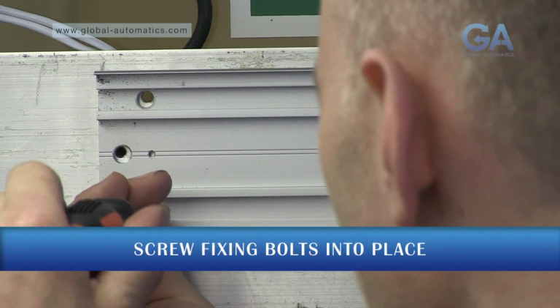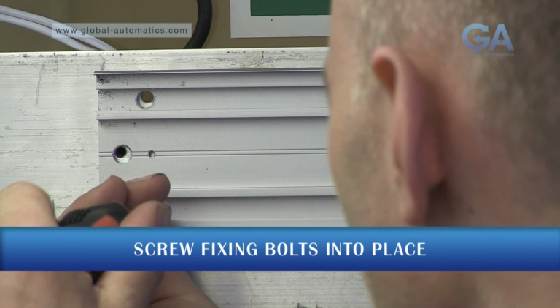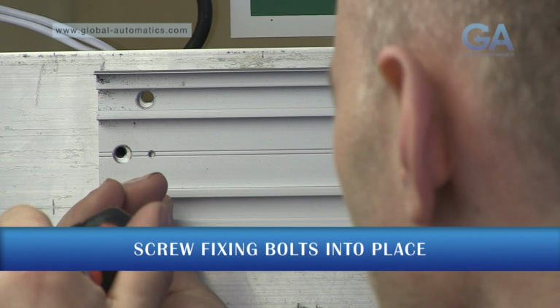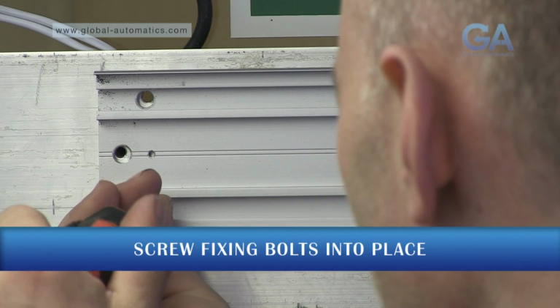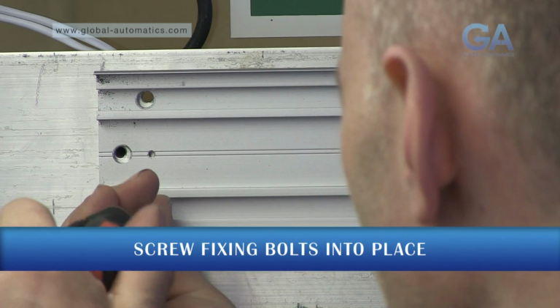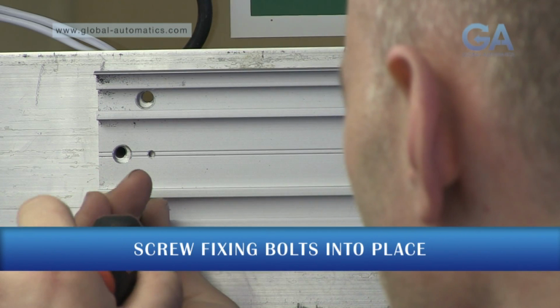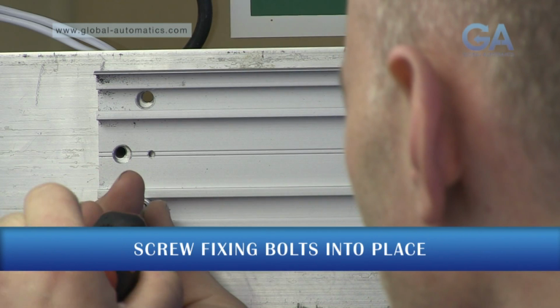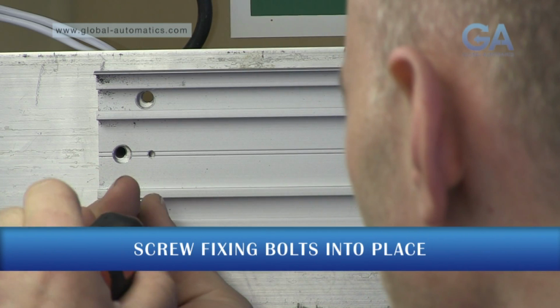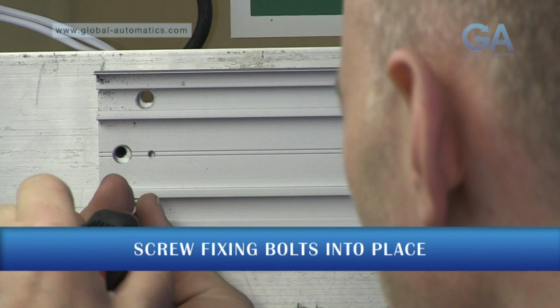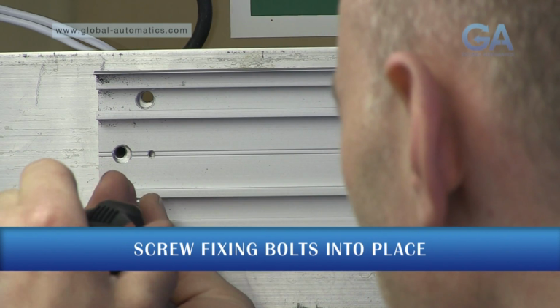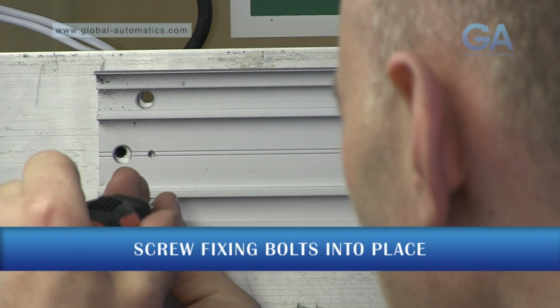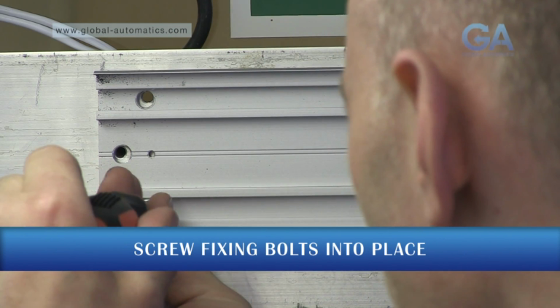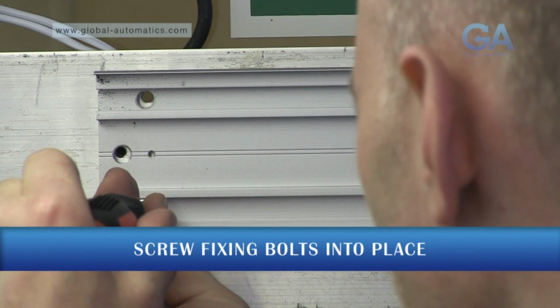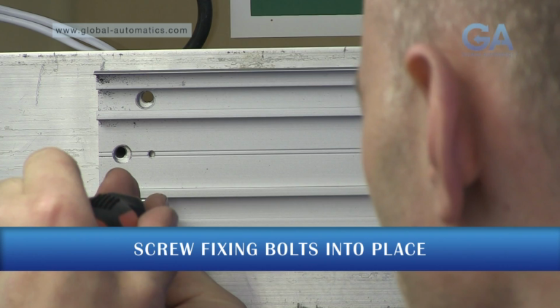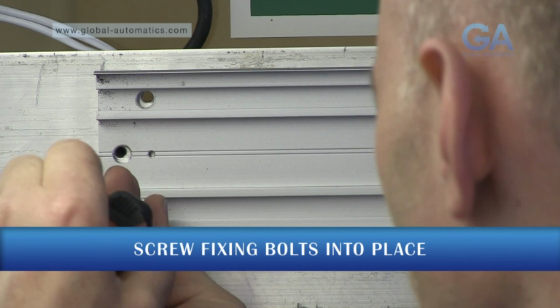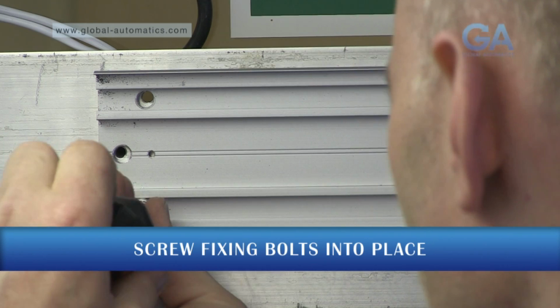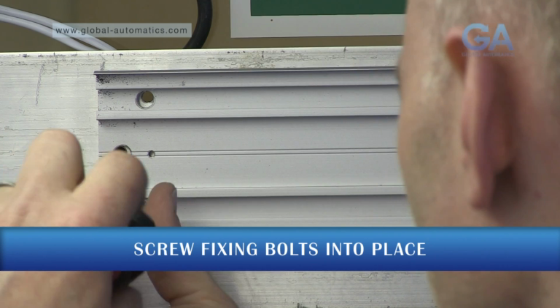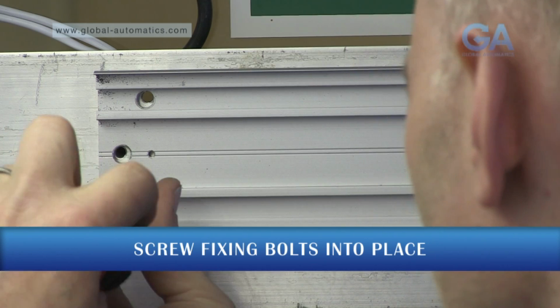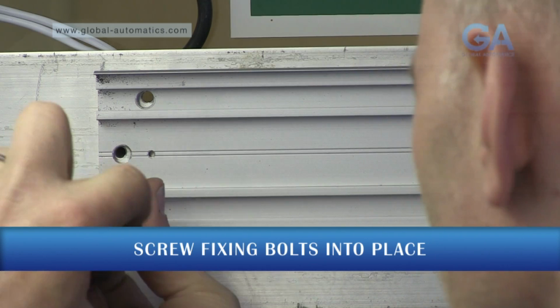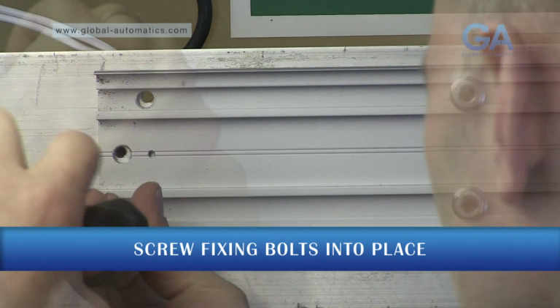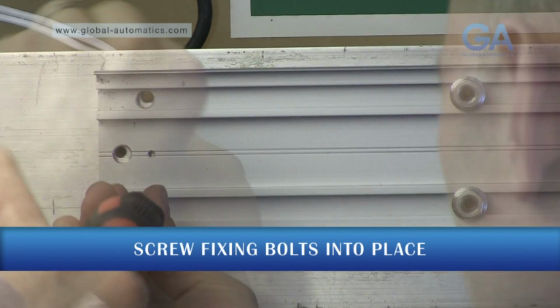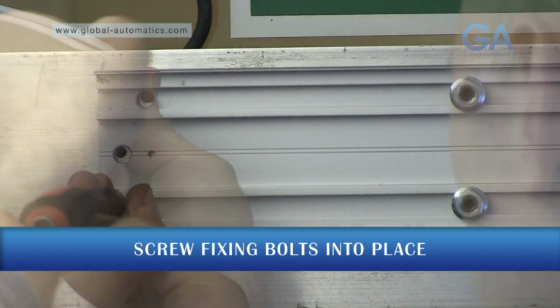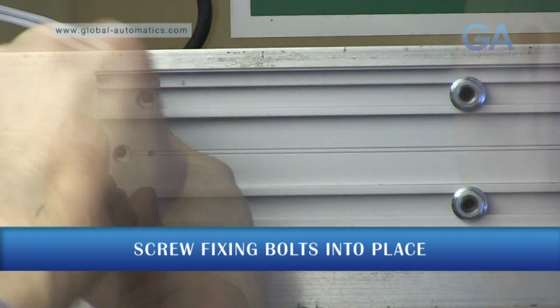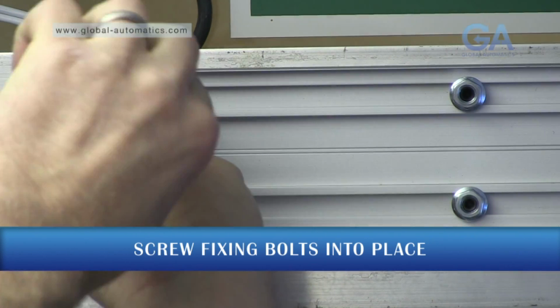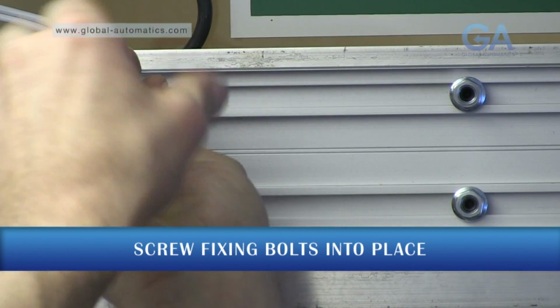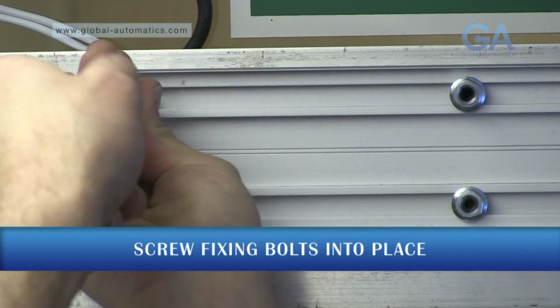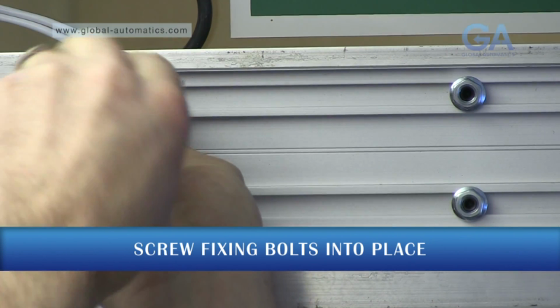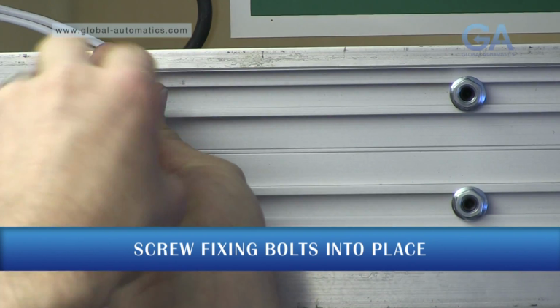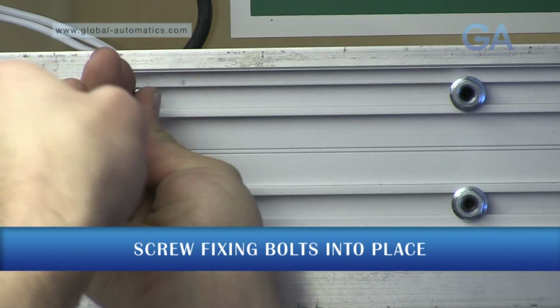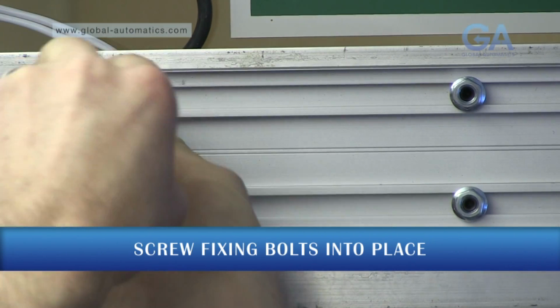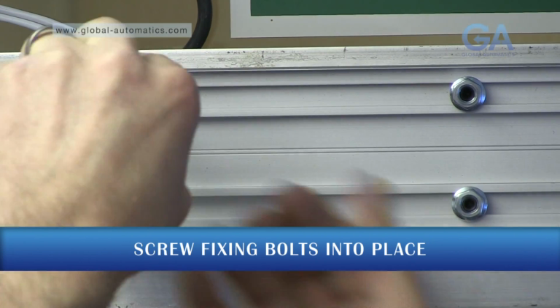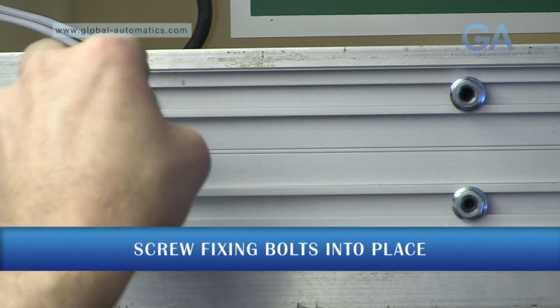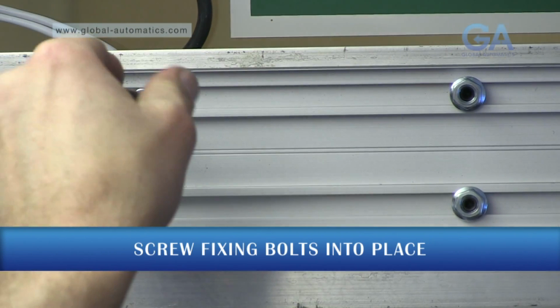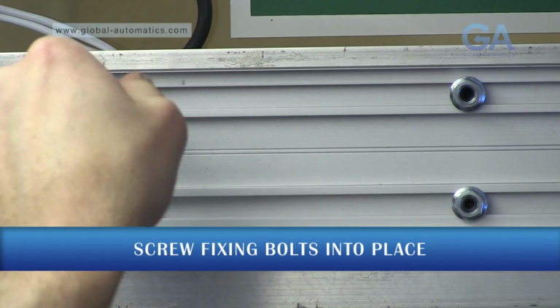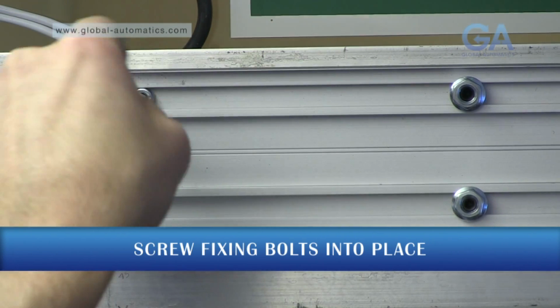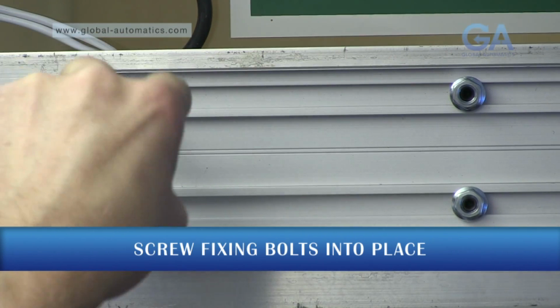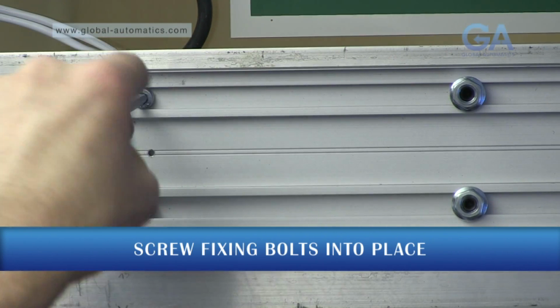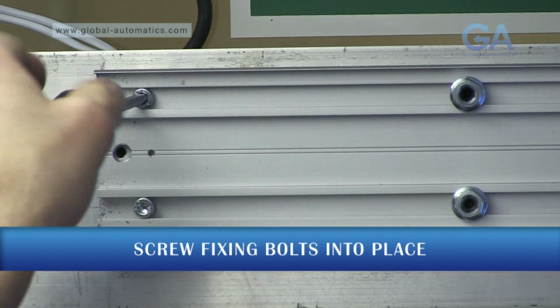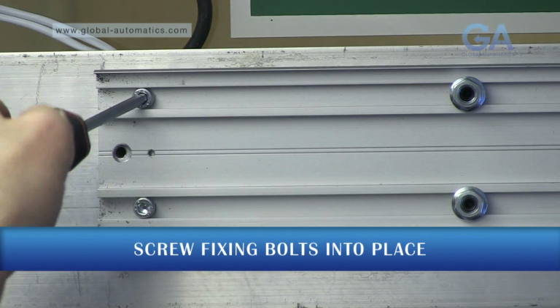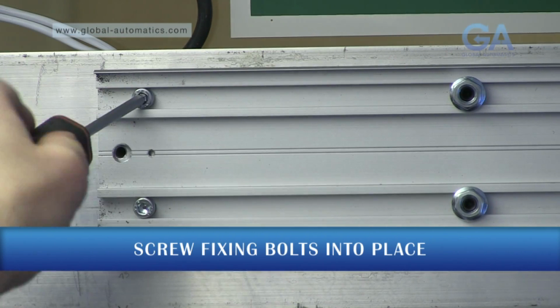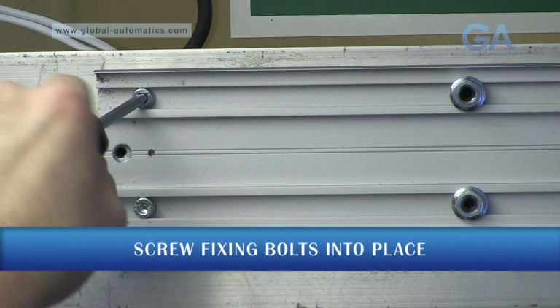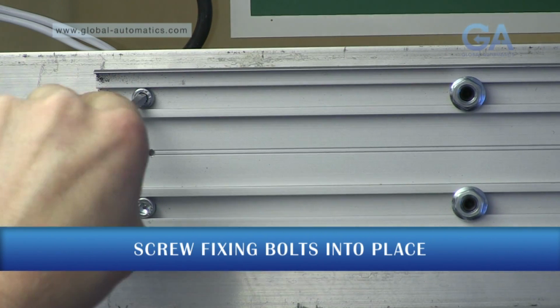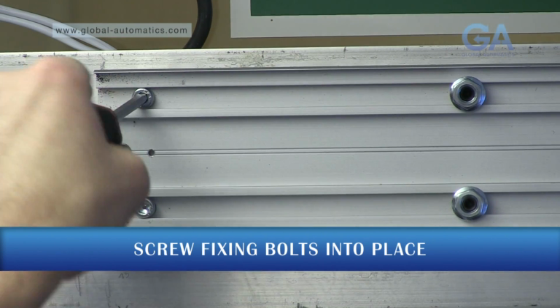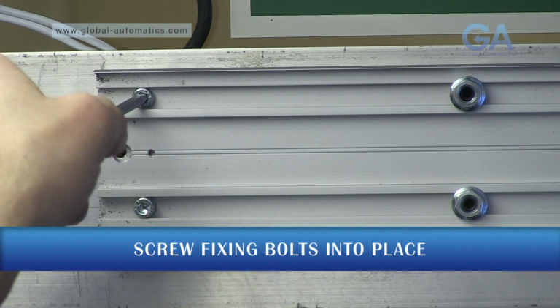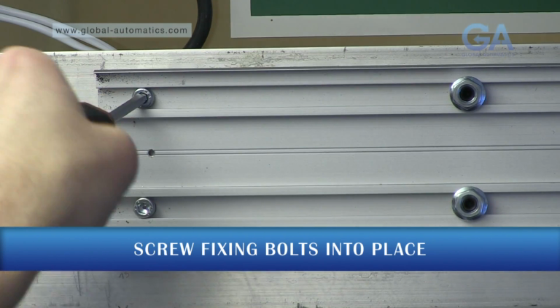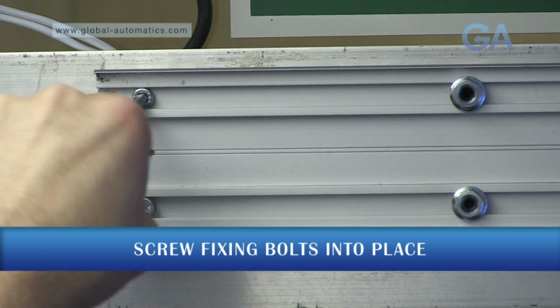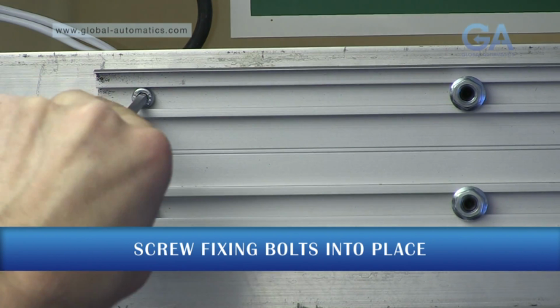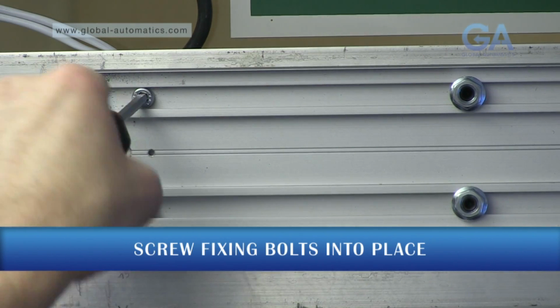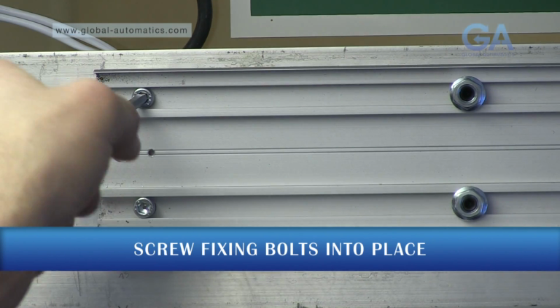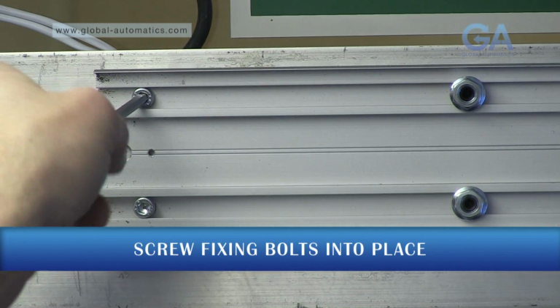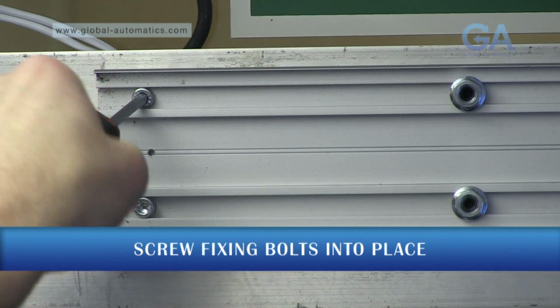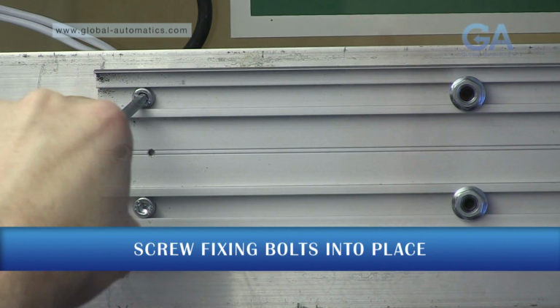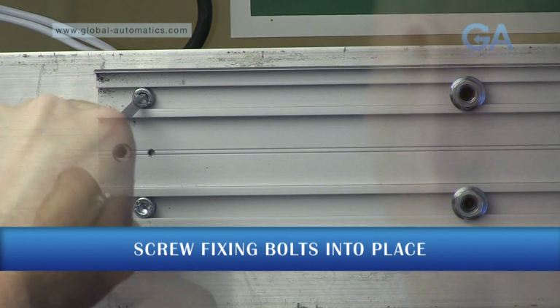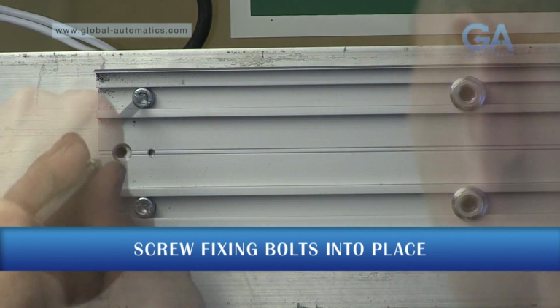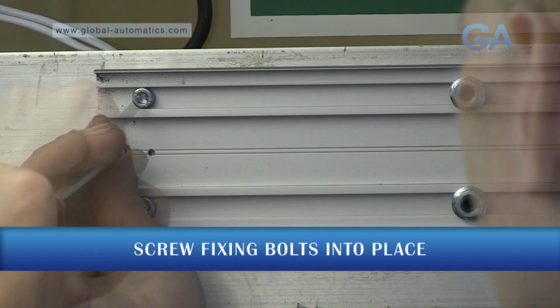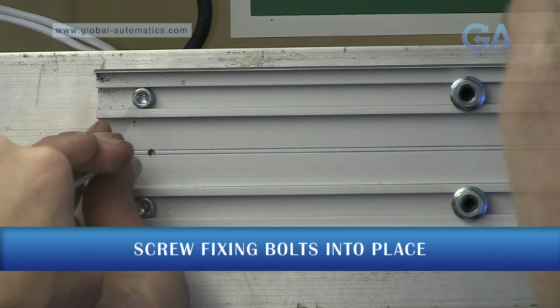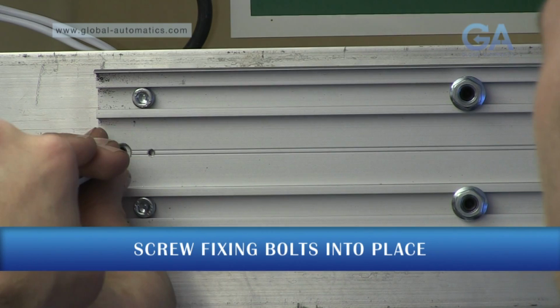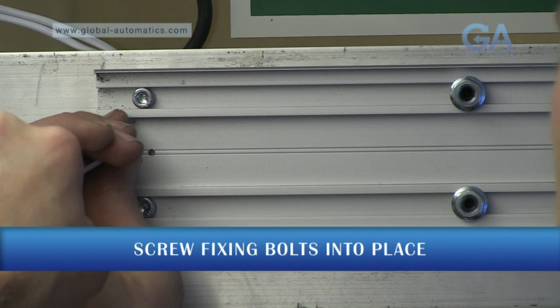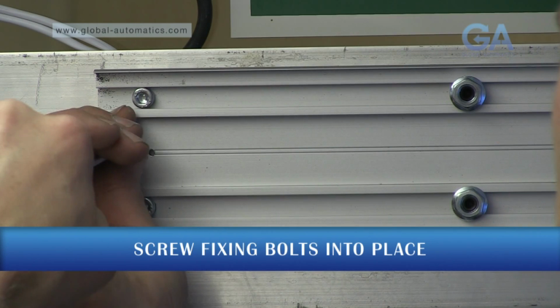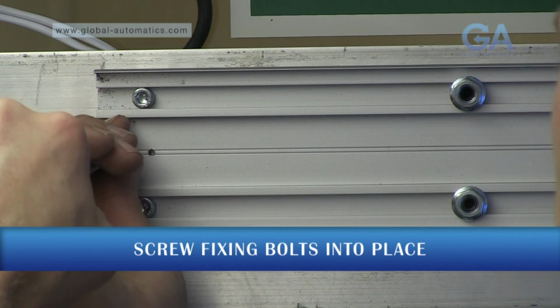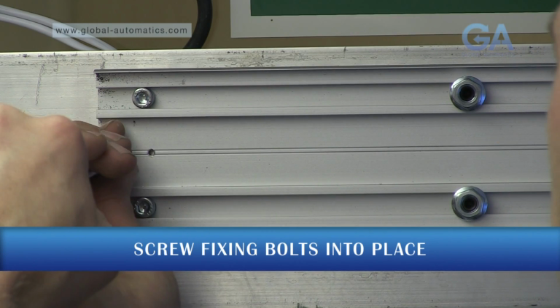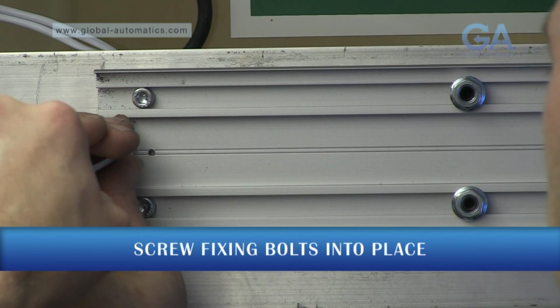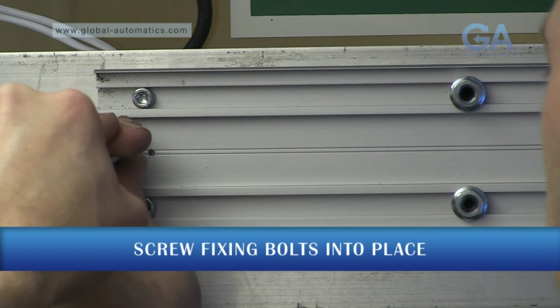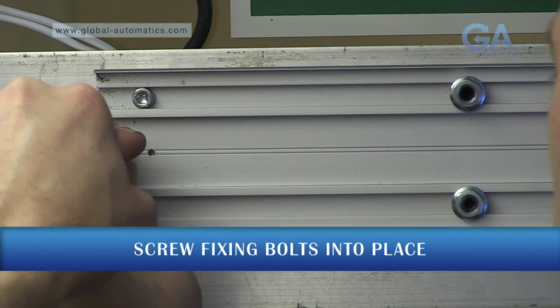Fix the operator into place securely. Please ensure you have sufficient fixings, as this operator system has a lot of torque.